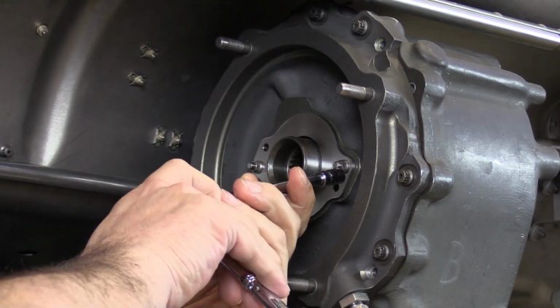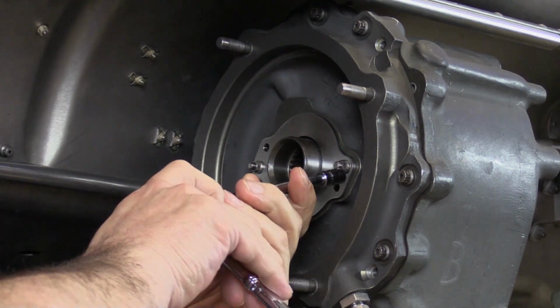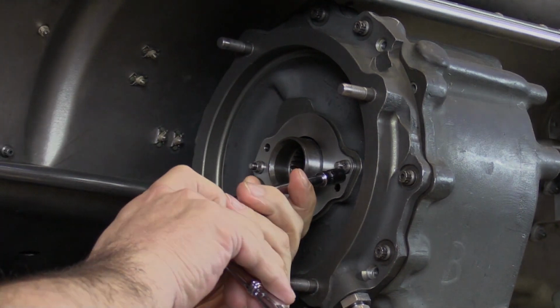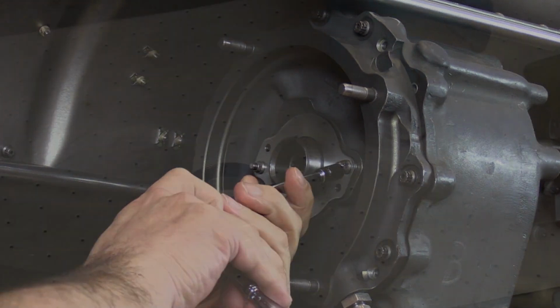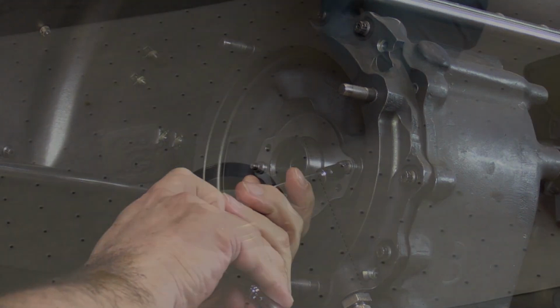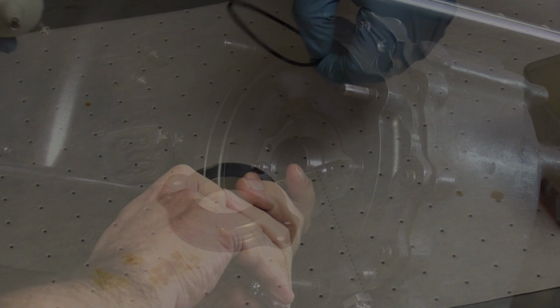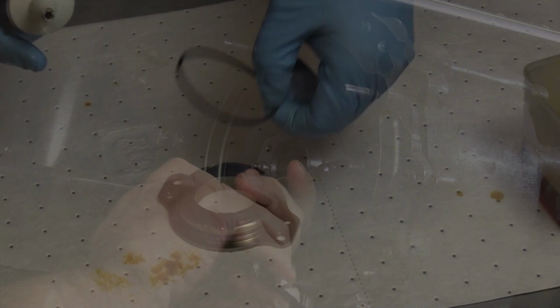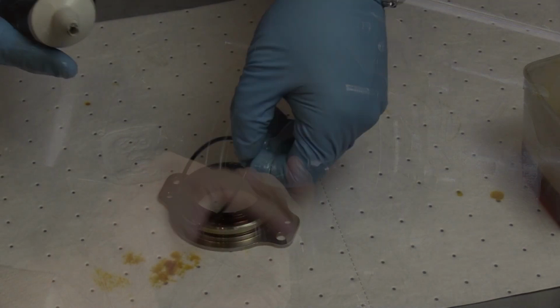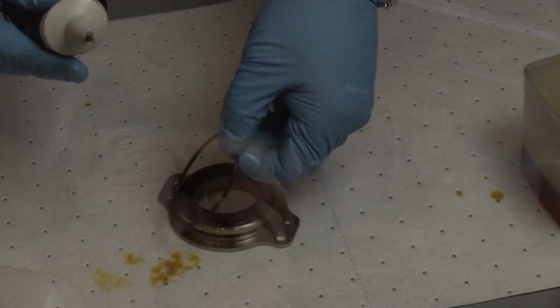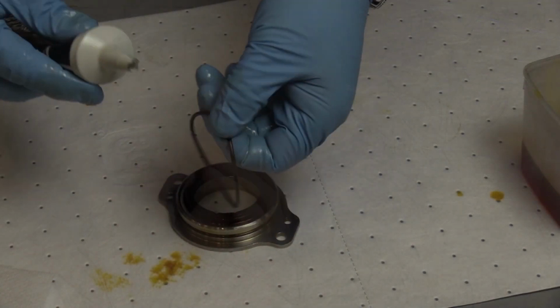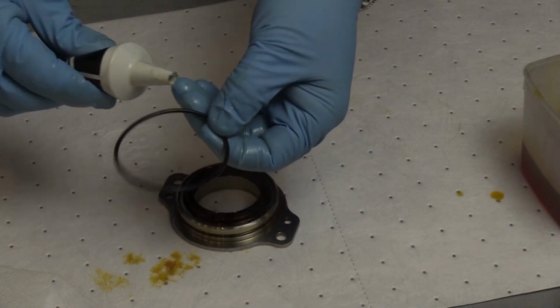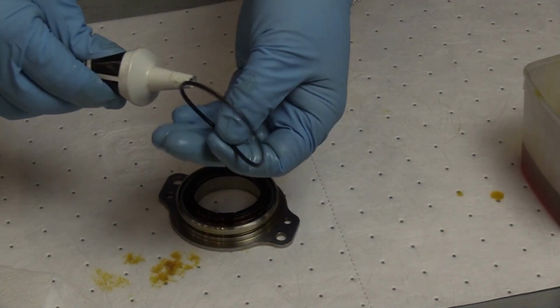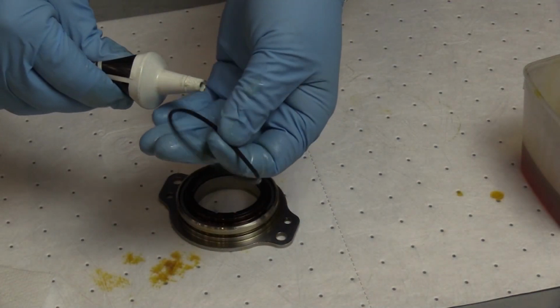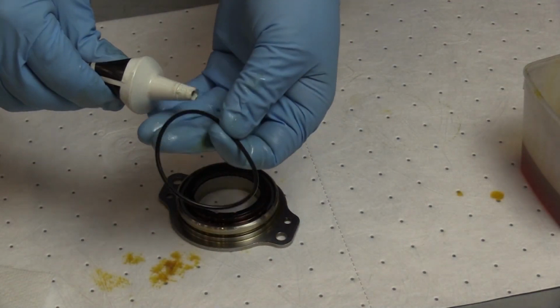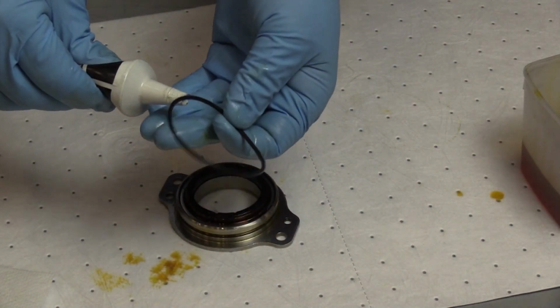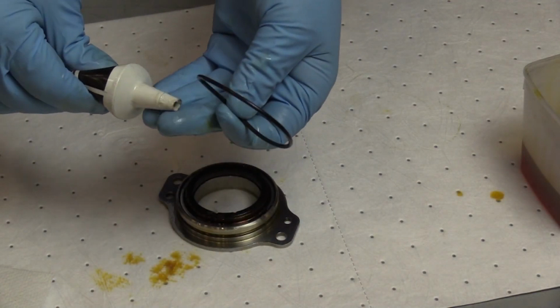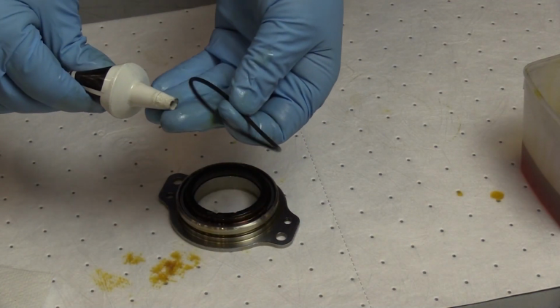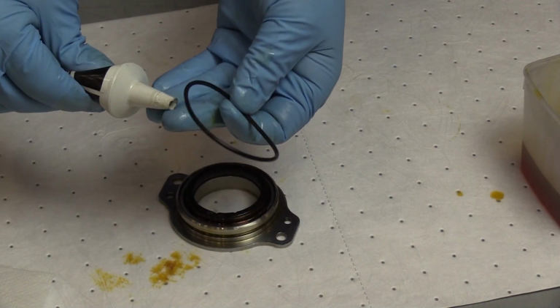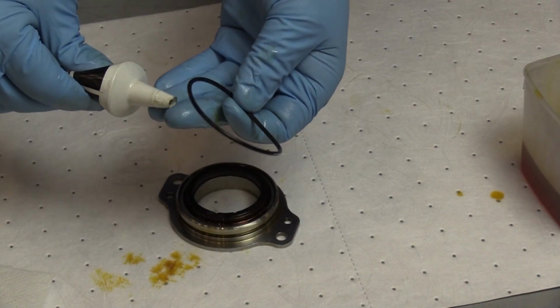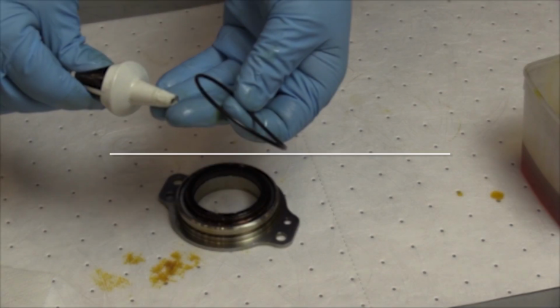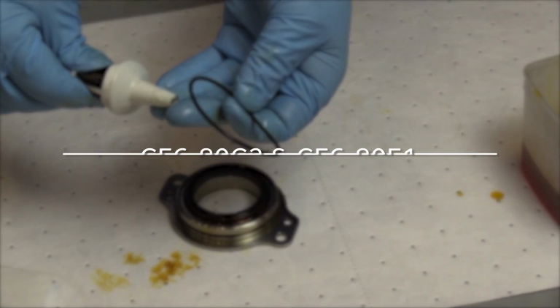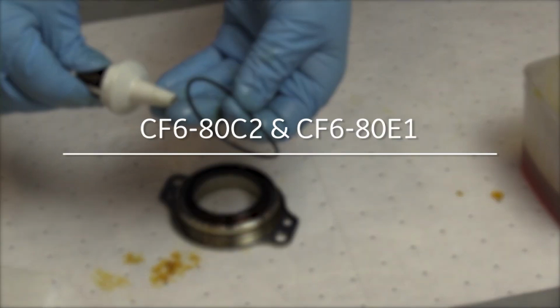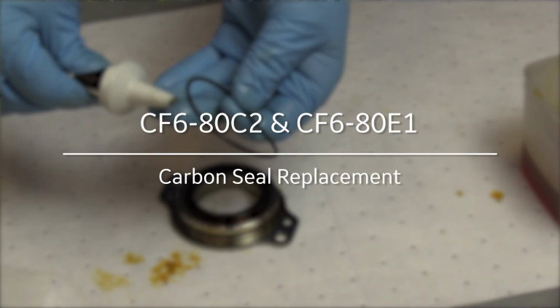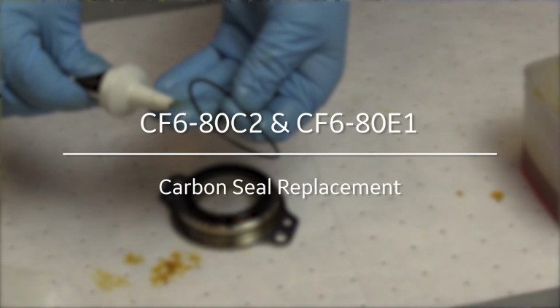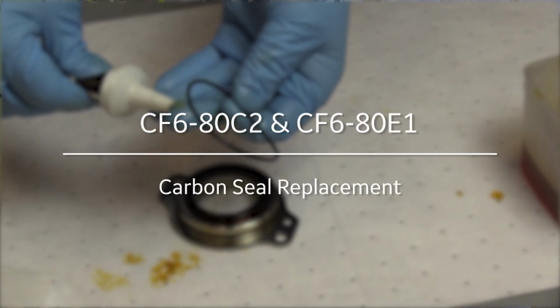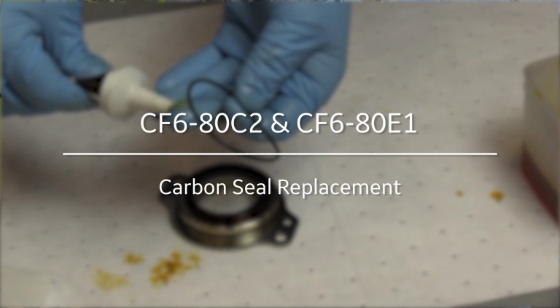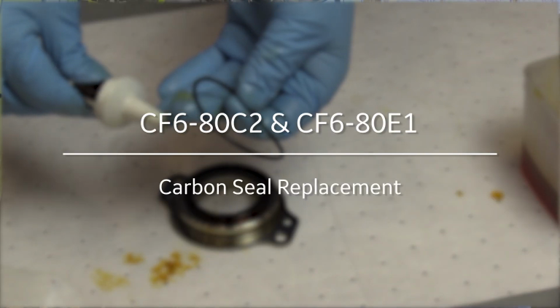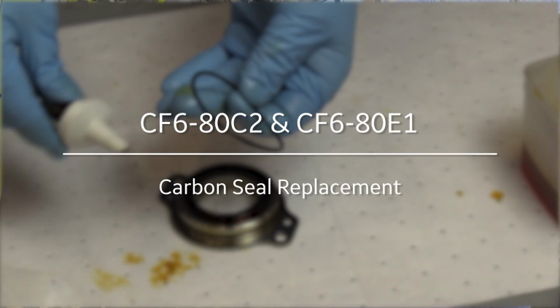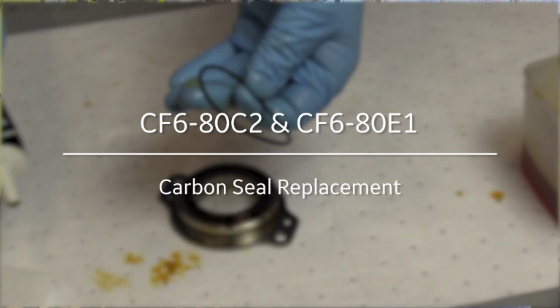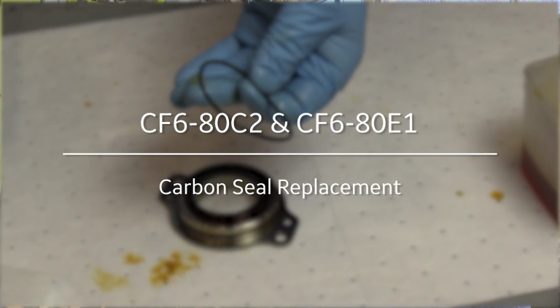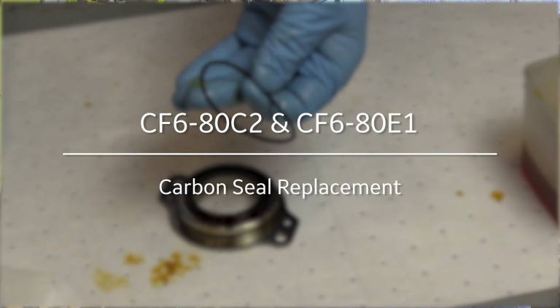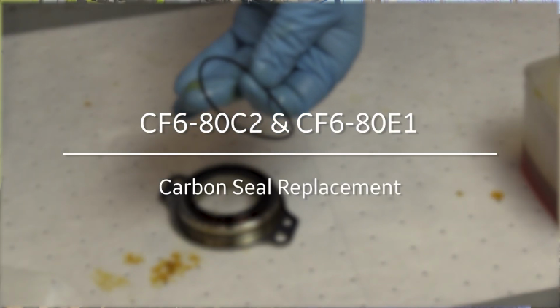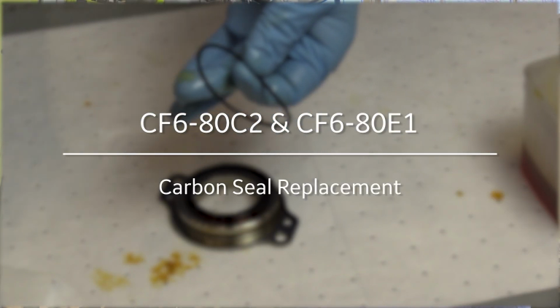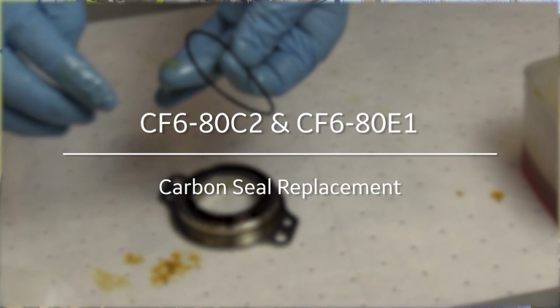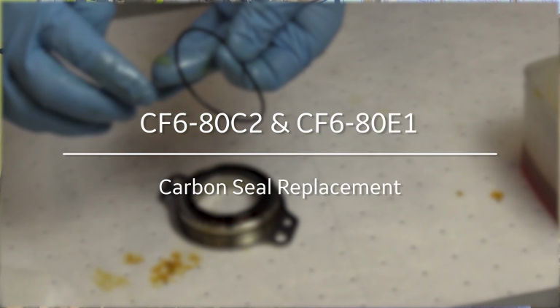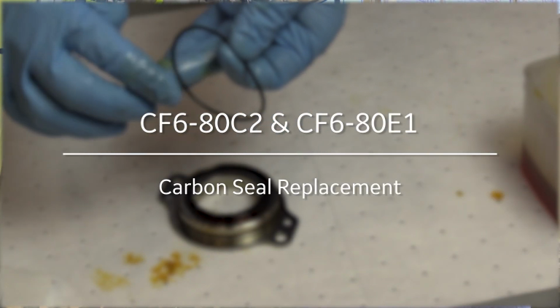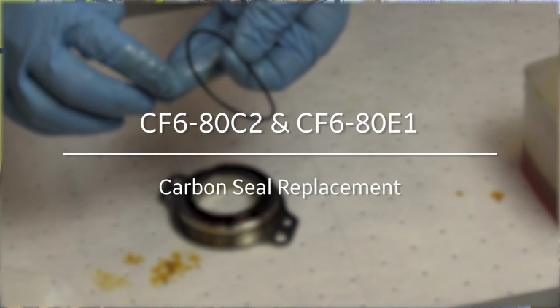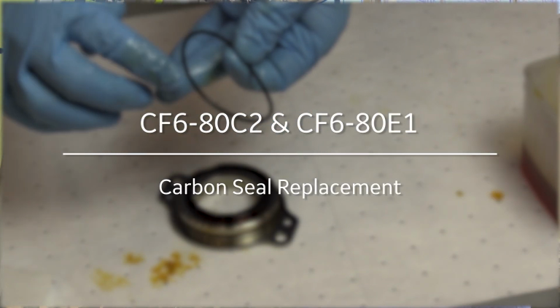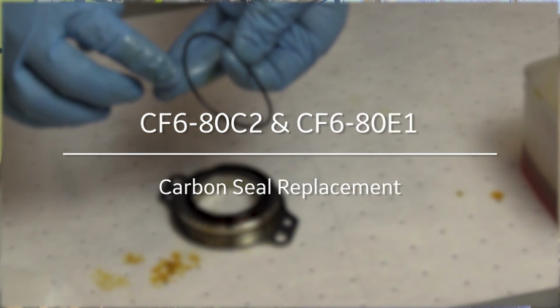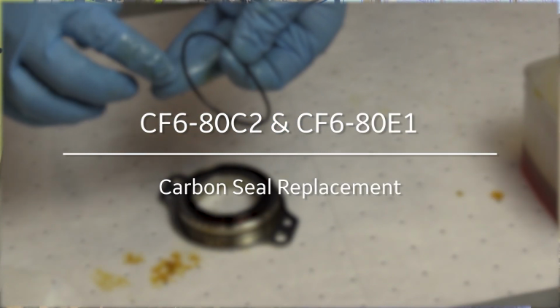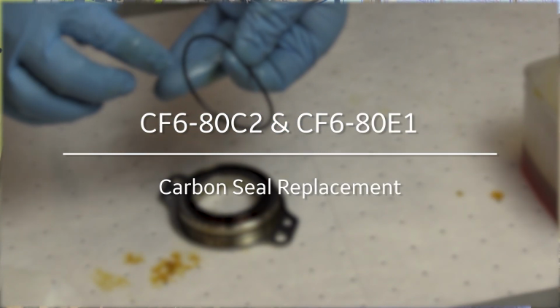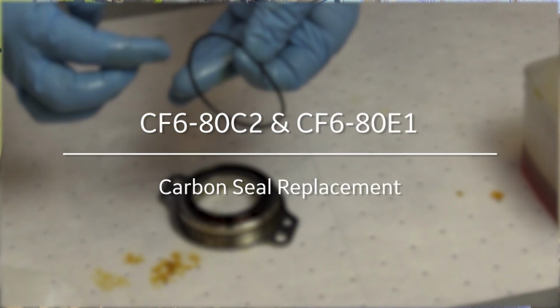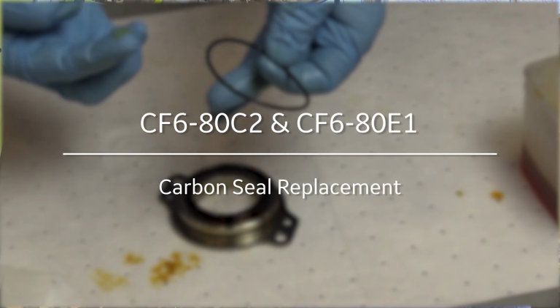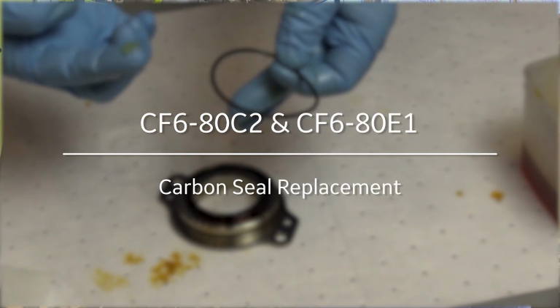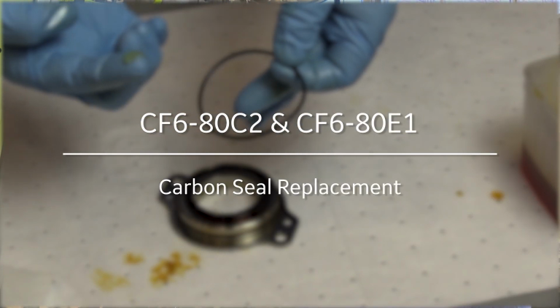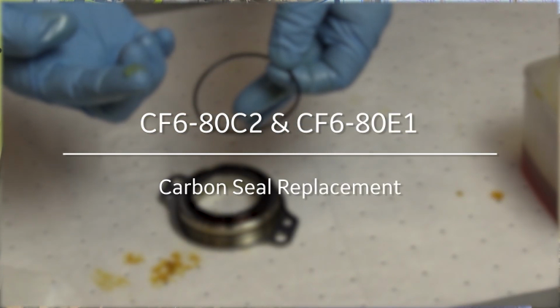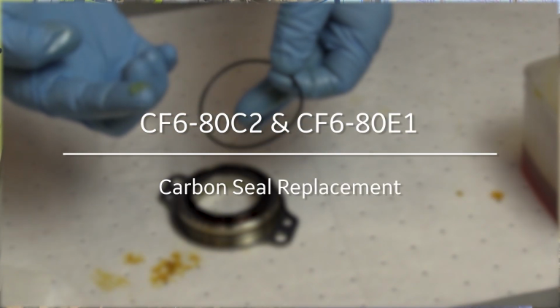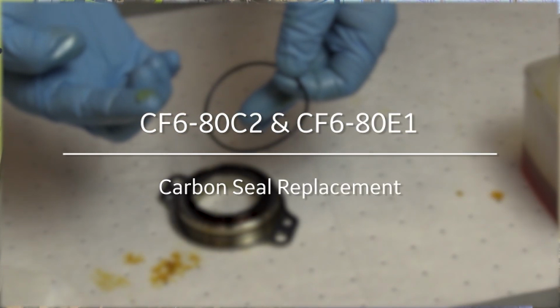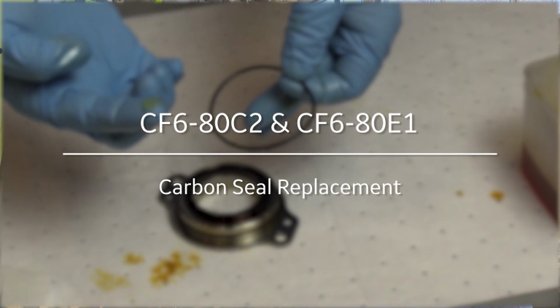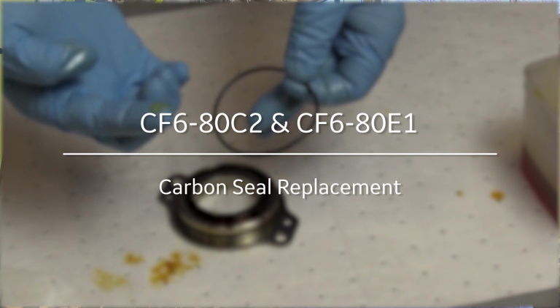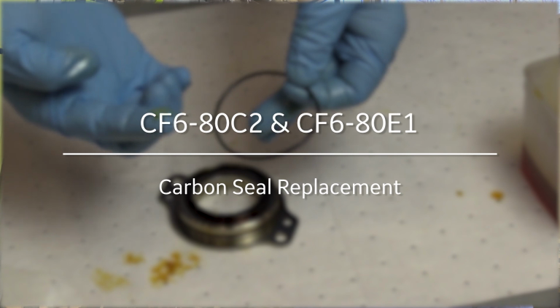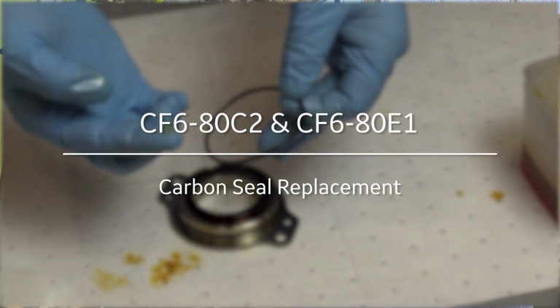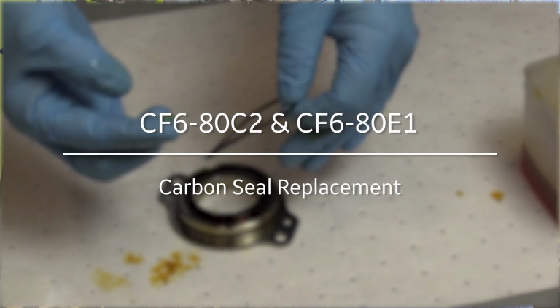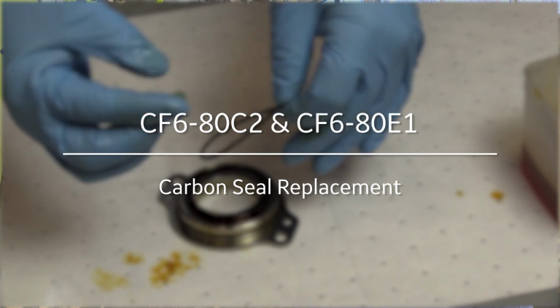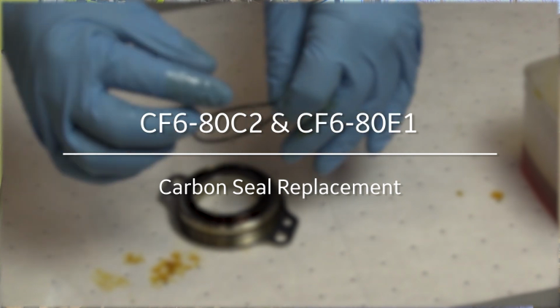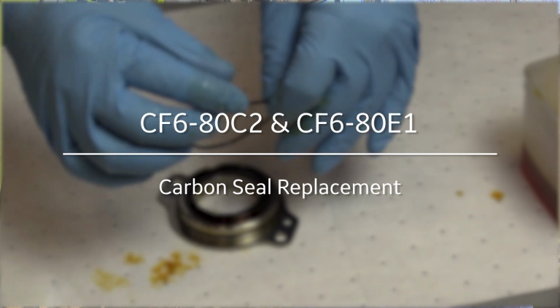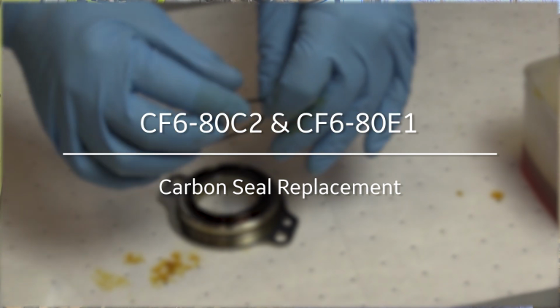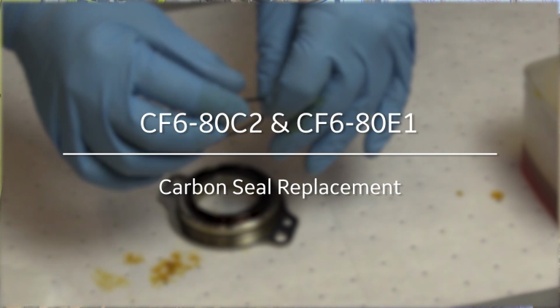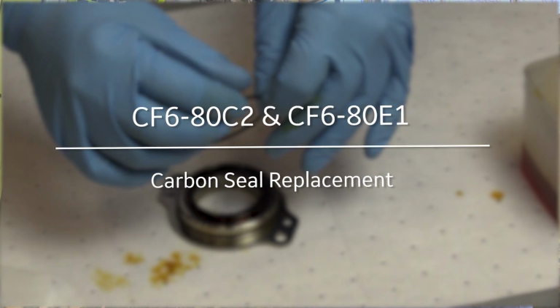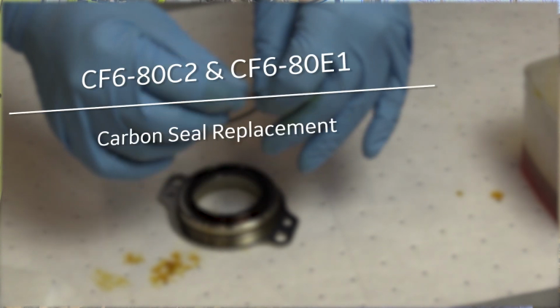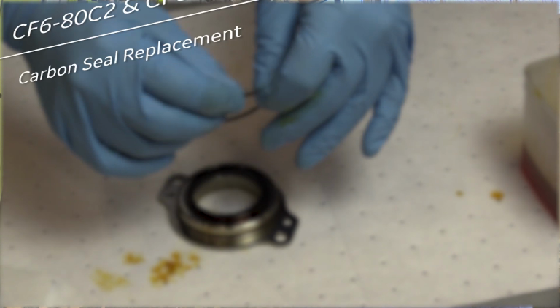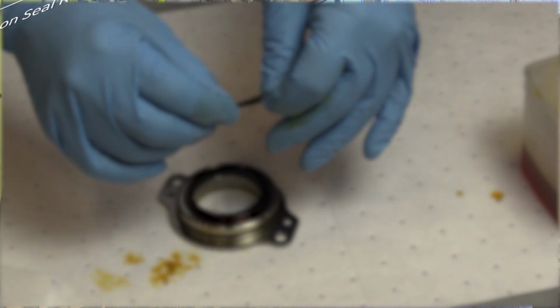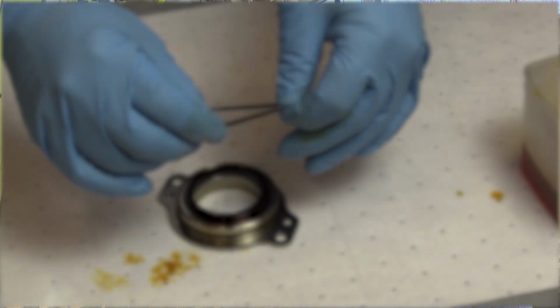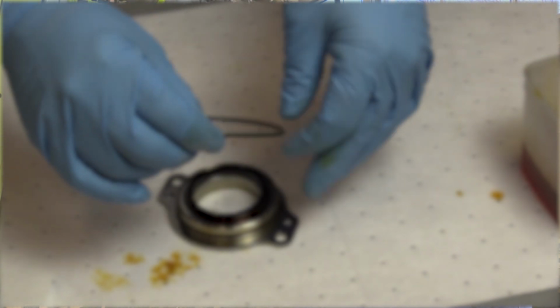That's it for replacing the carbon seal and the mating ring of the accessory gearbox of the CF6 80C2 or 80E1.